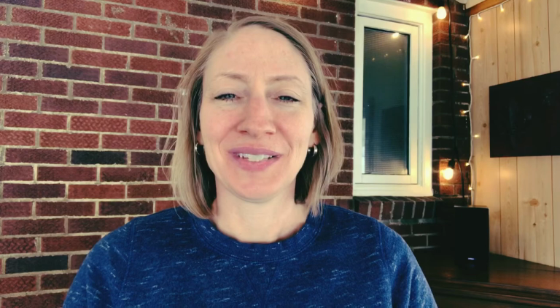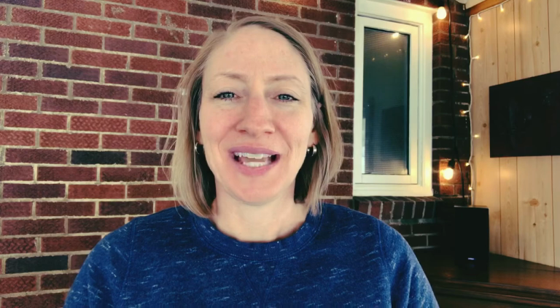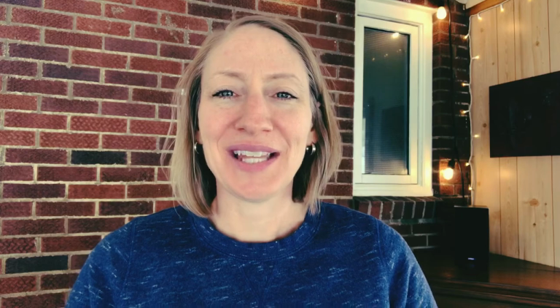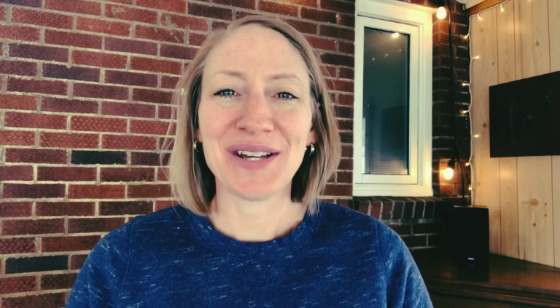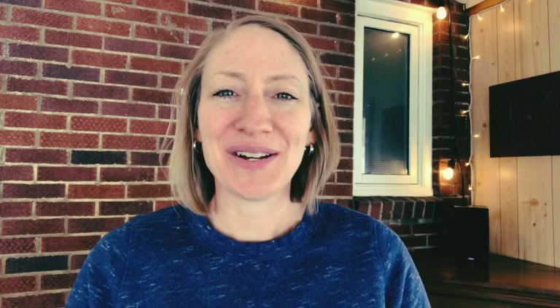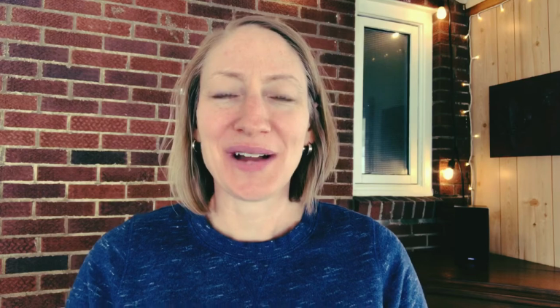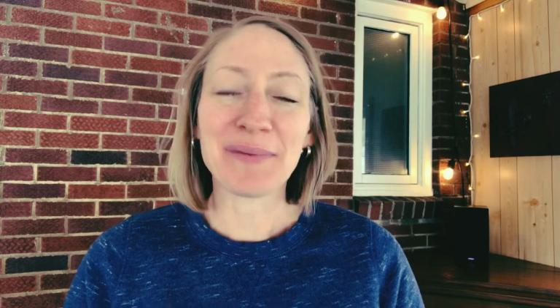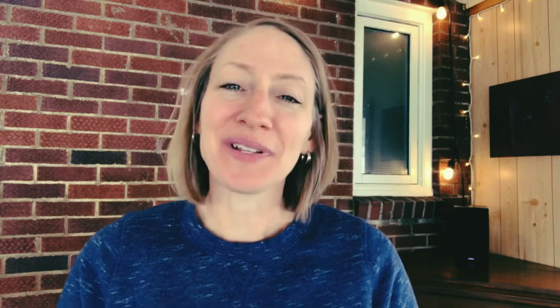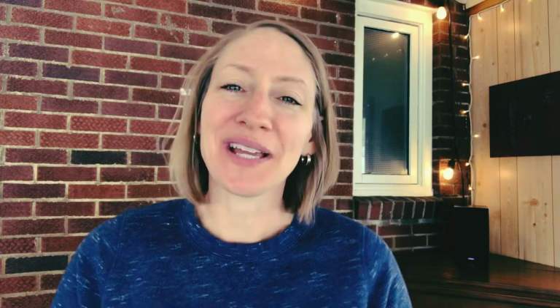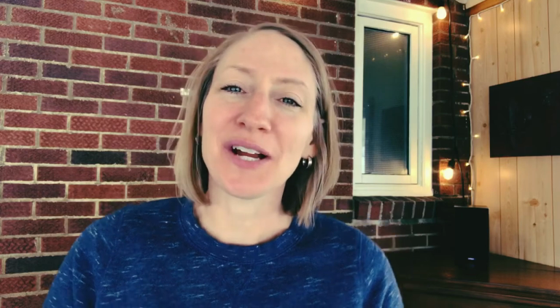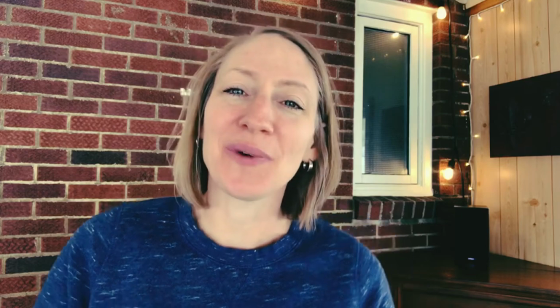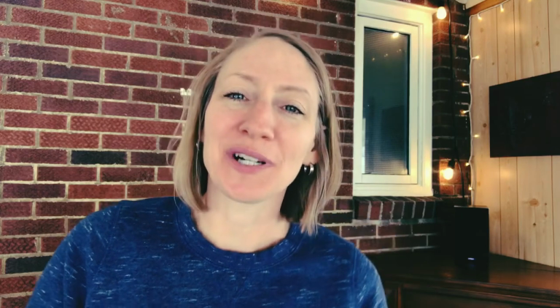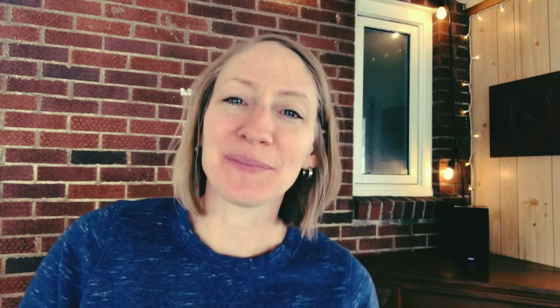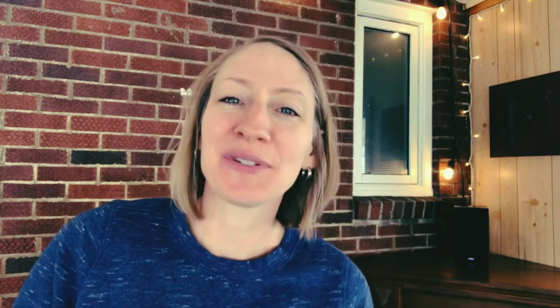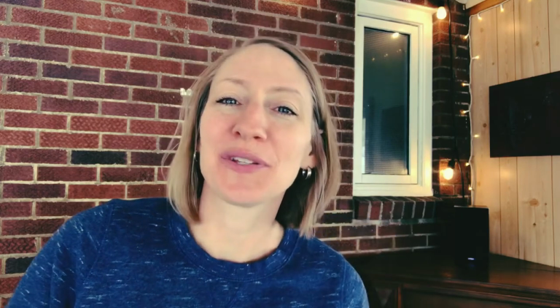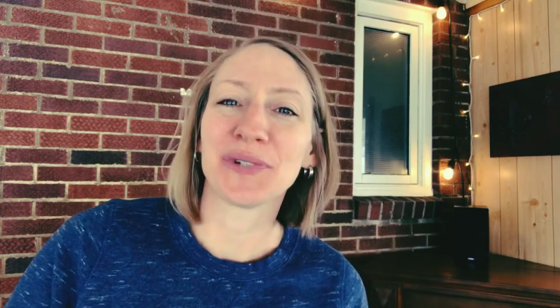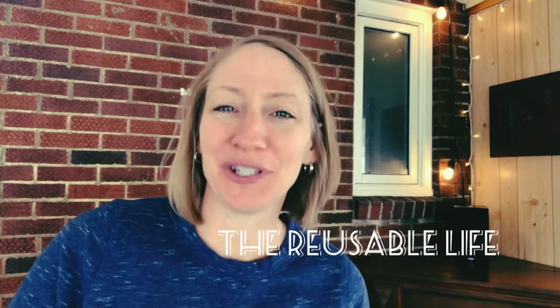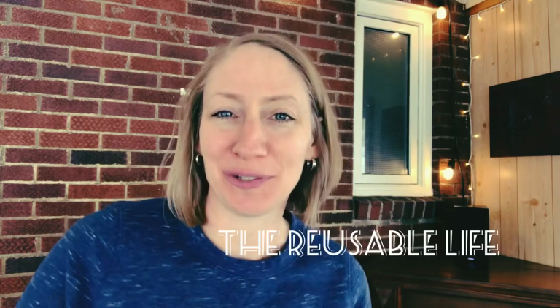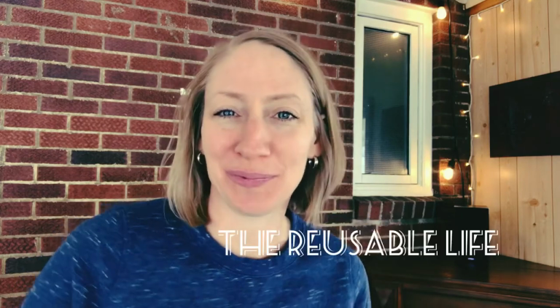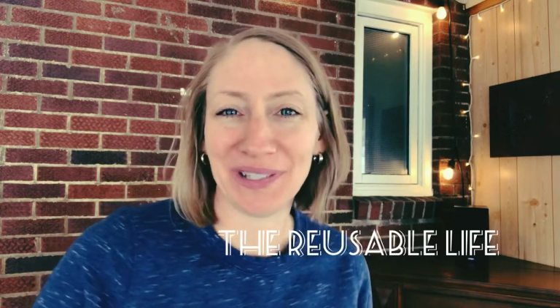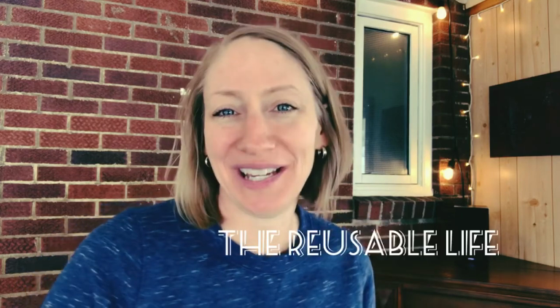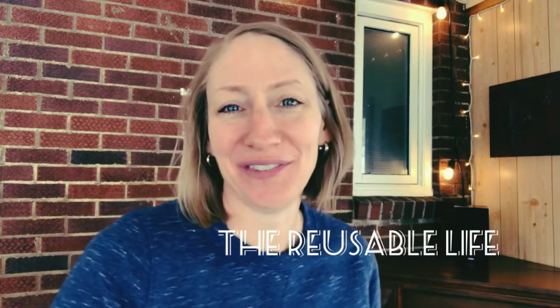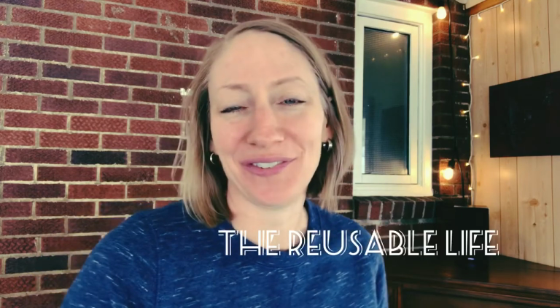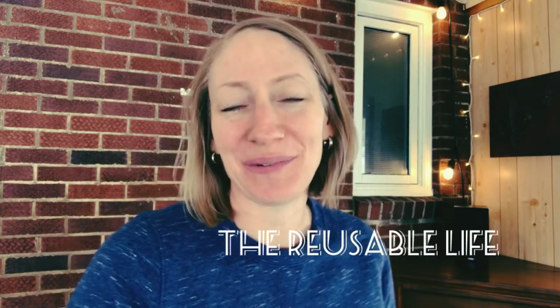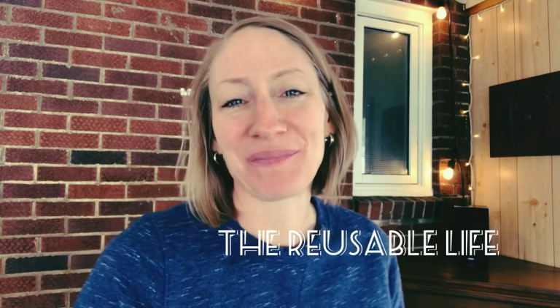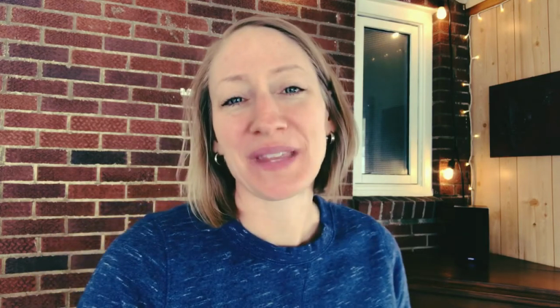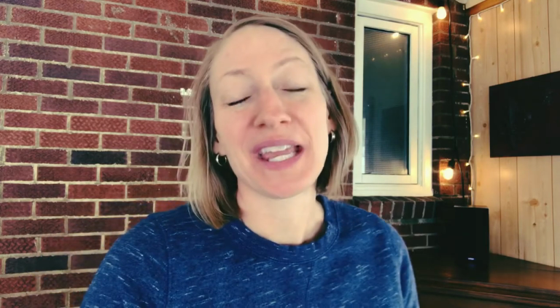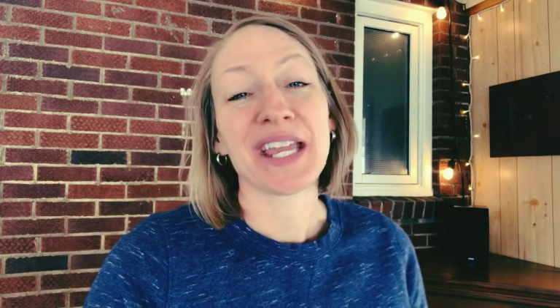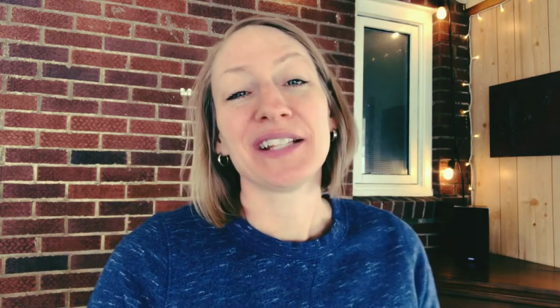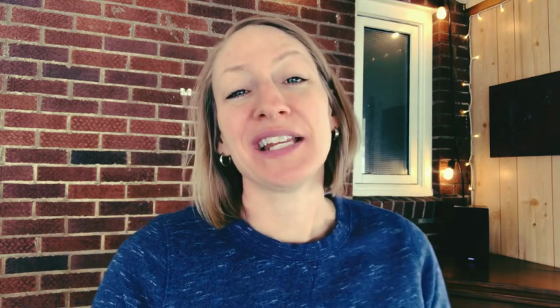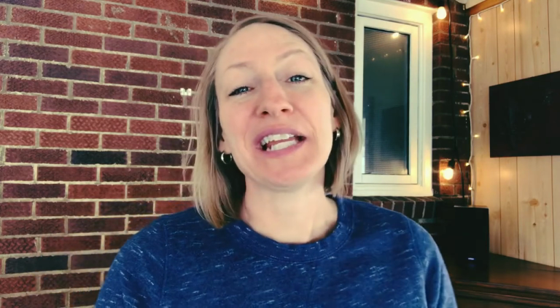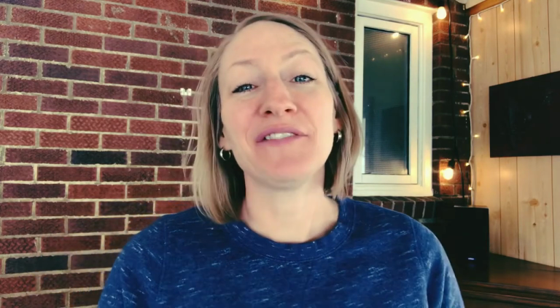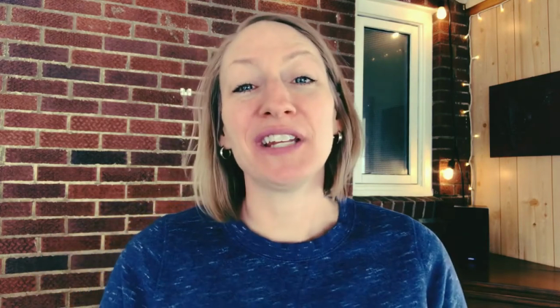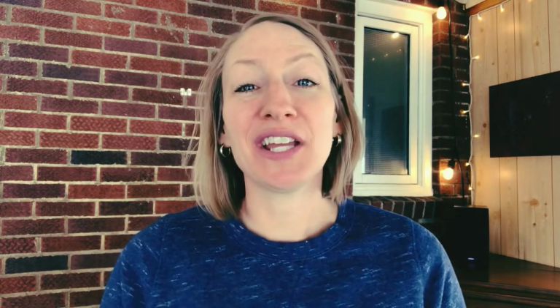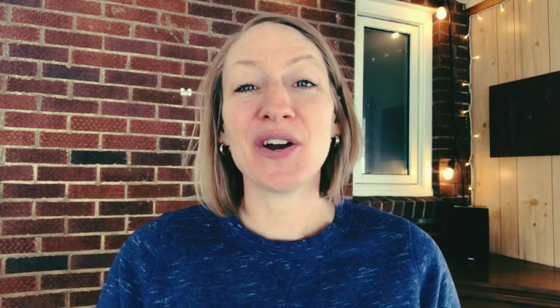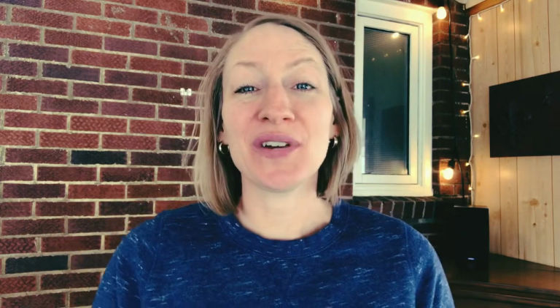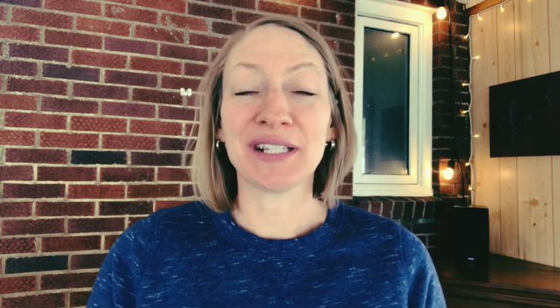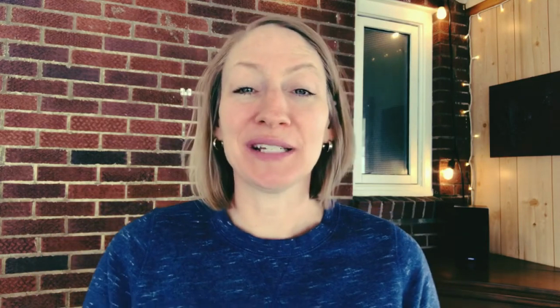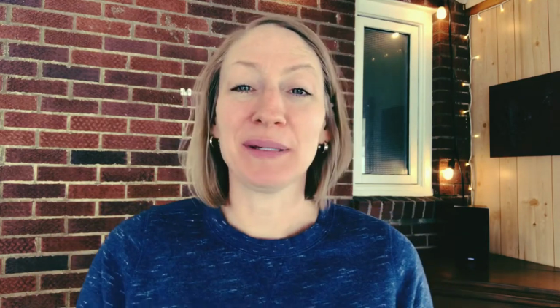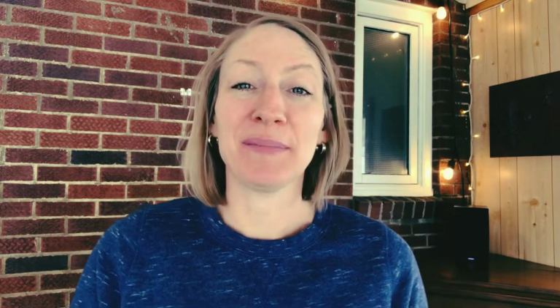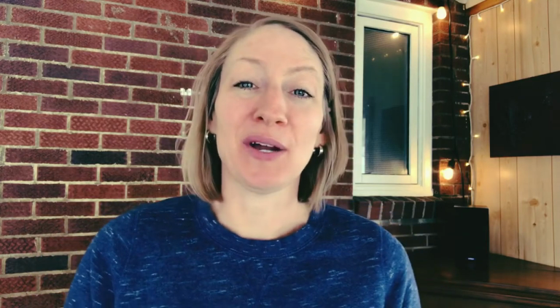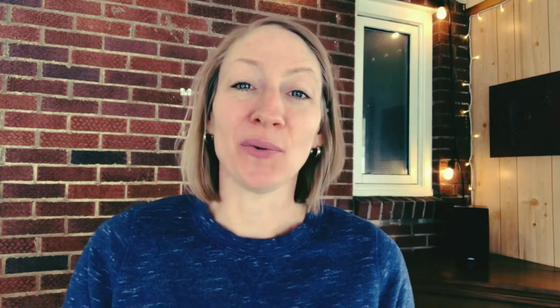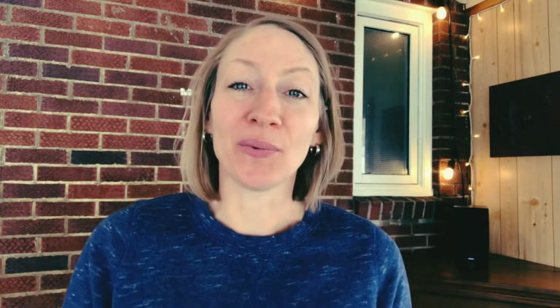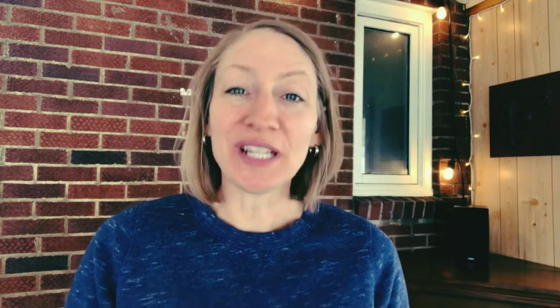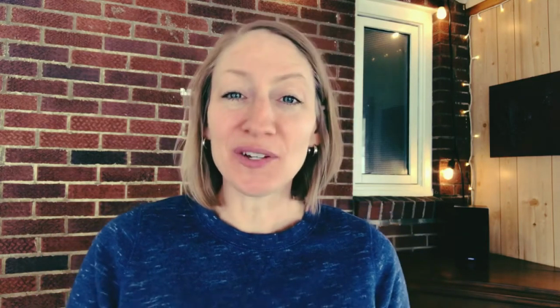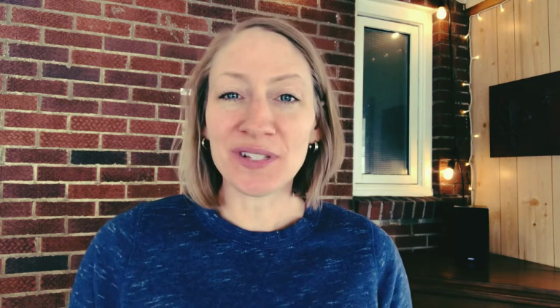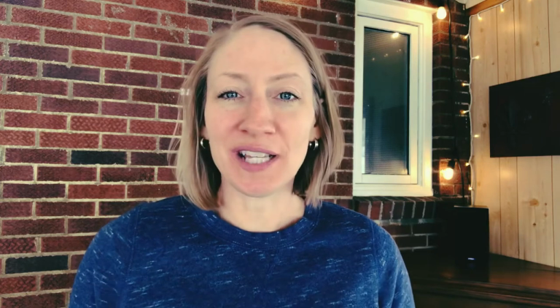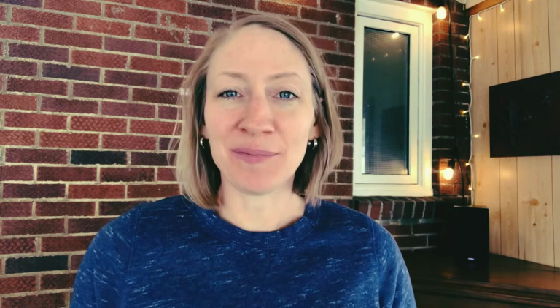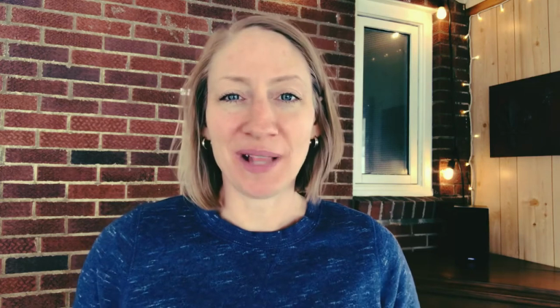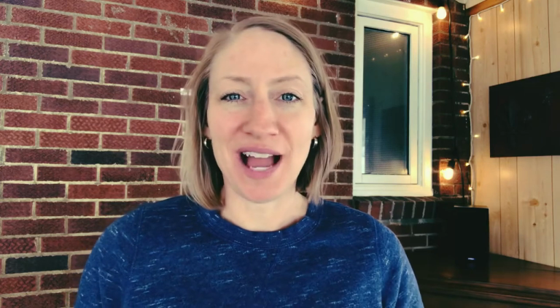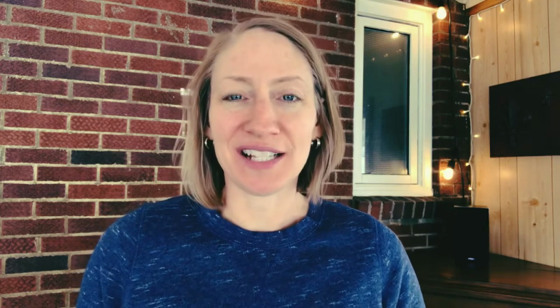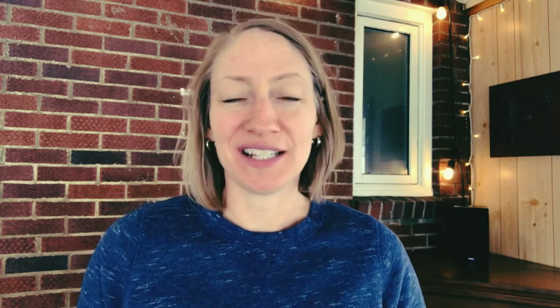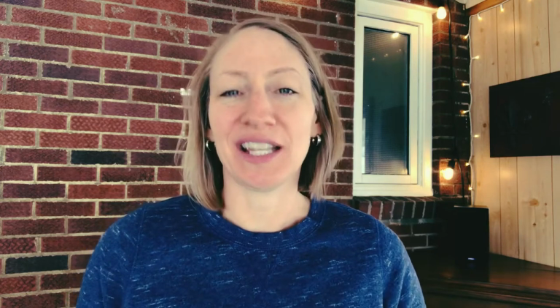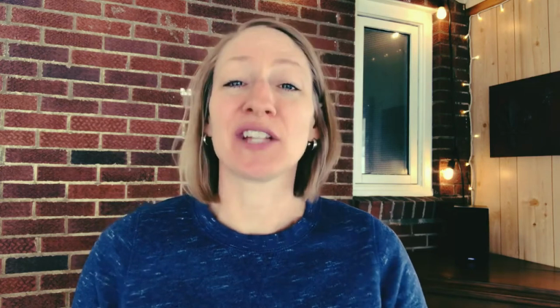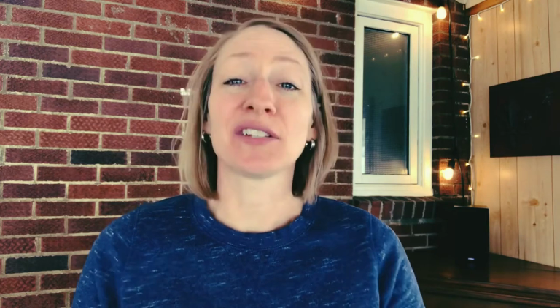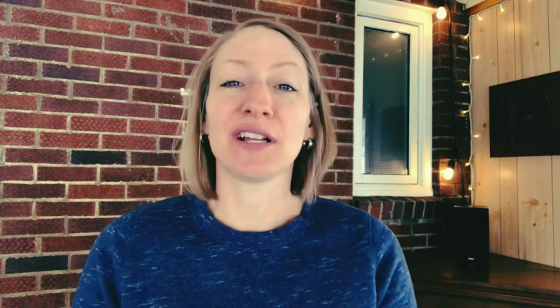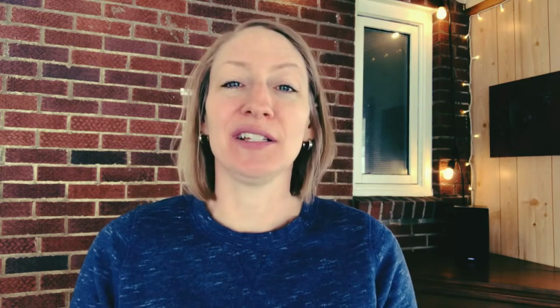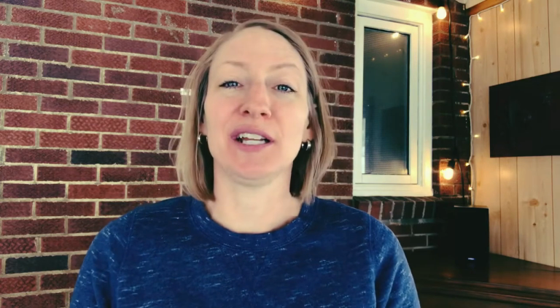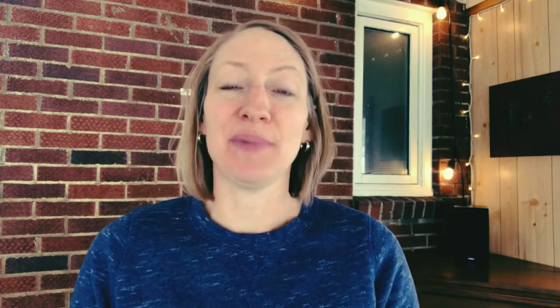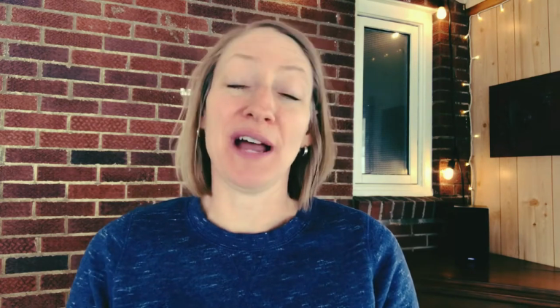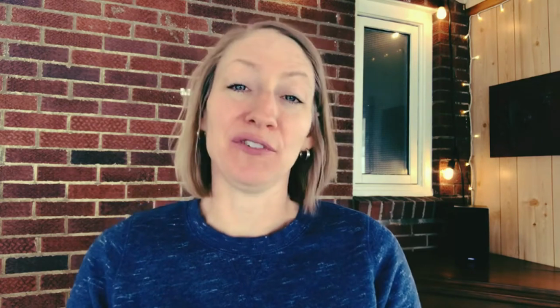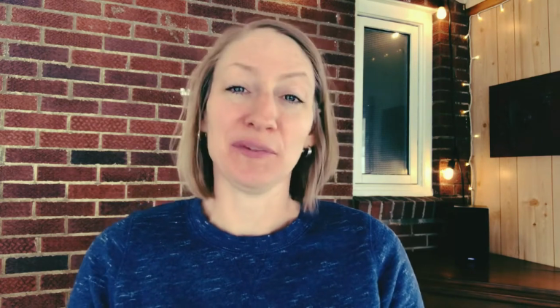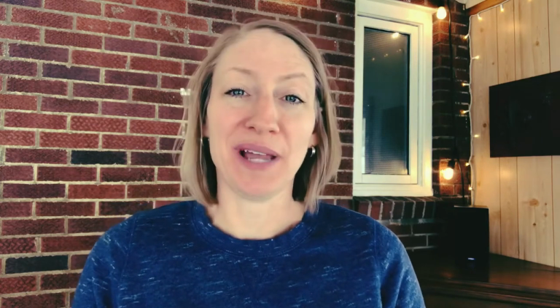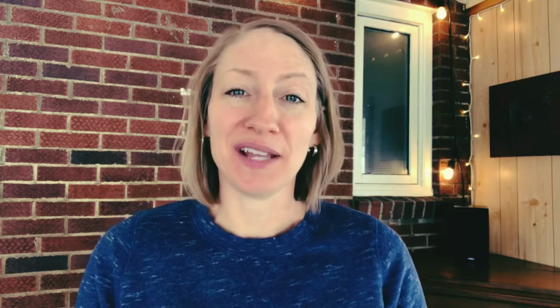Hello, I'm Claire. Welcome to The Reusable Life. Today's video is going to be about reusing plastic to clean up after pets.